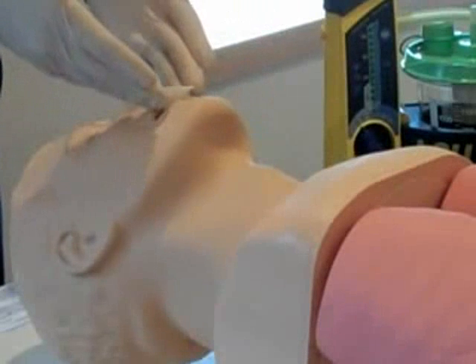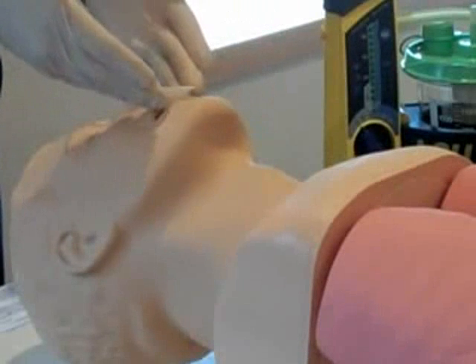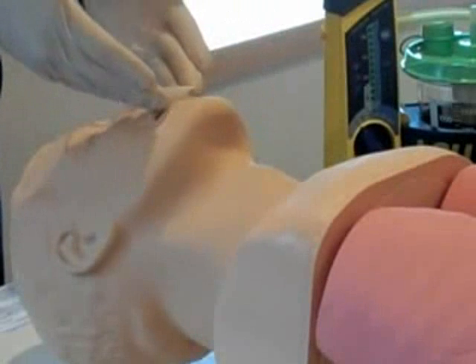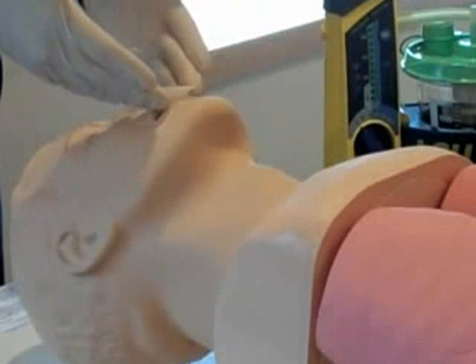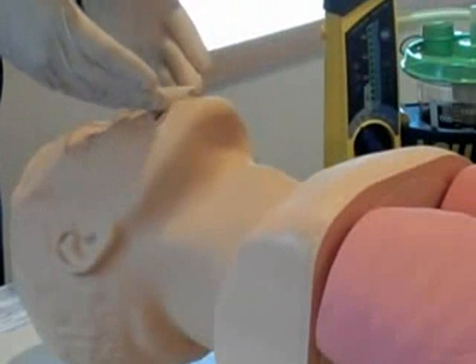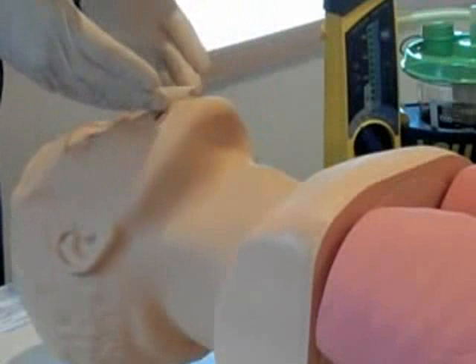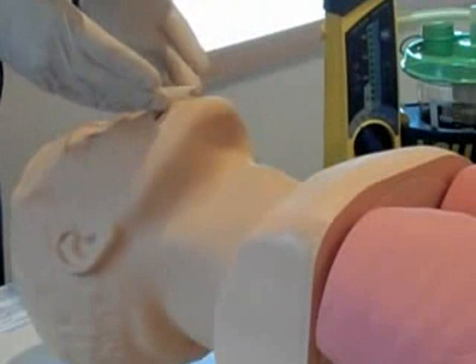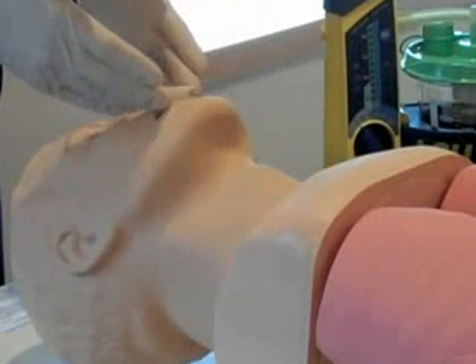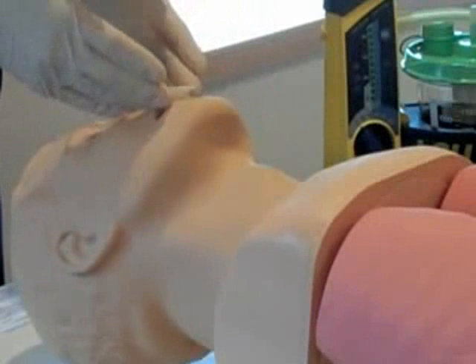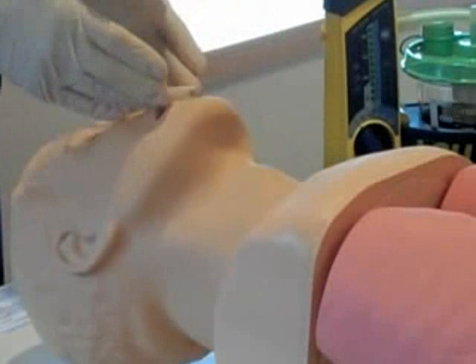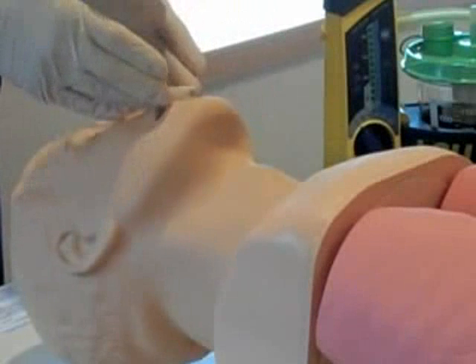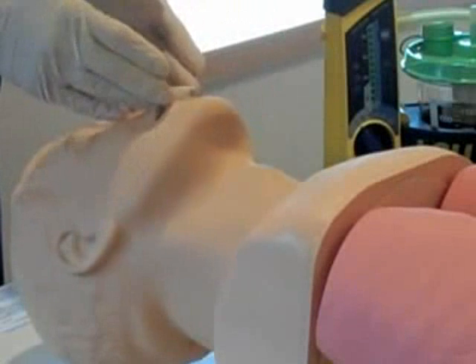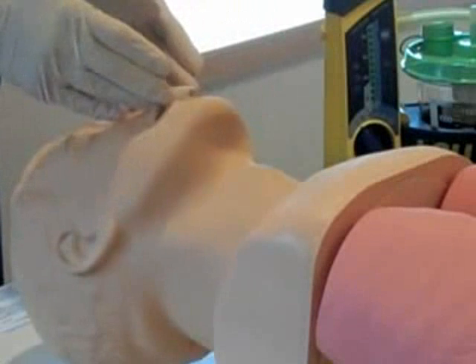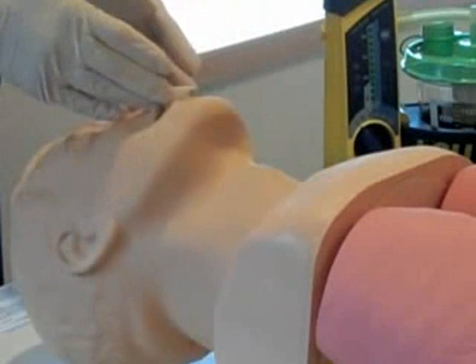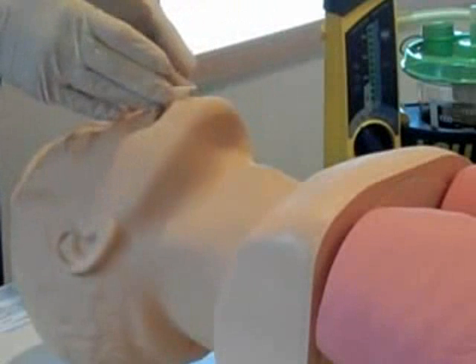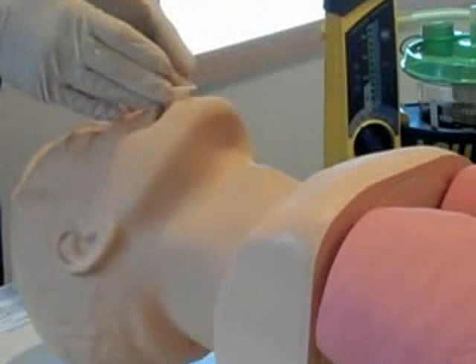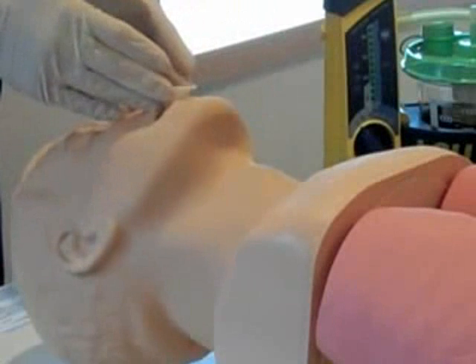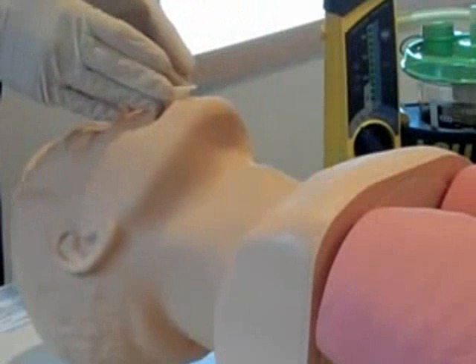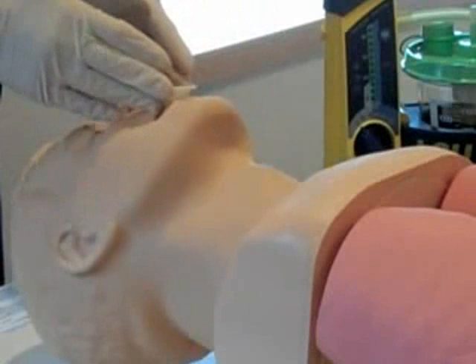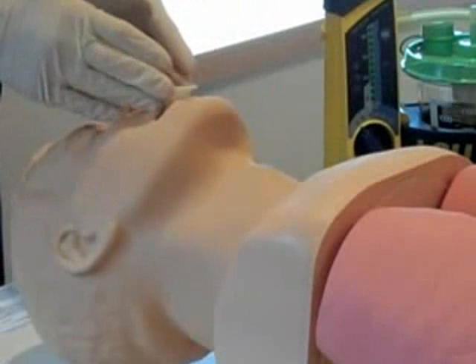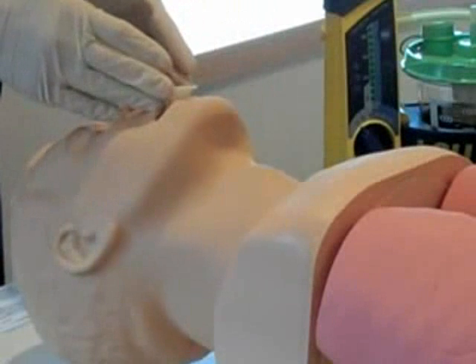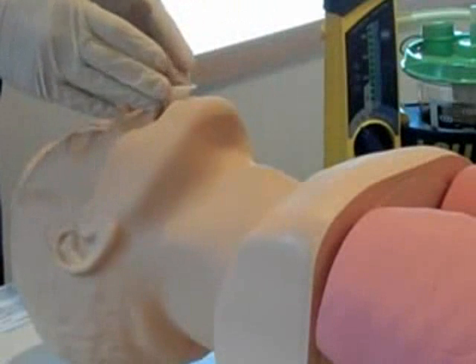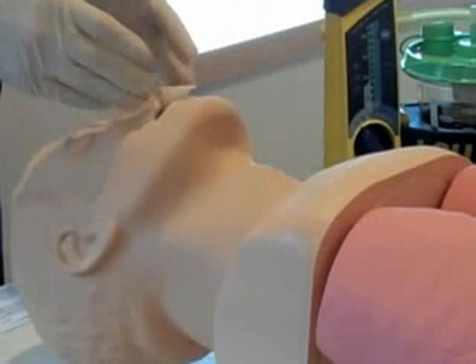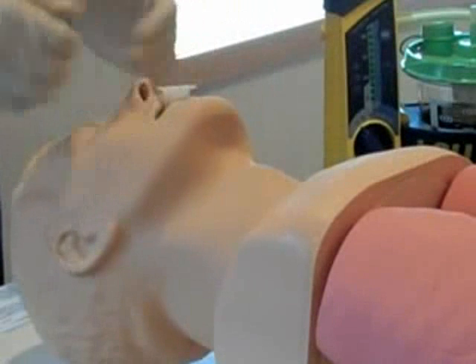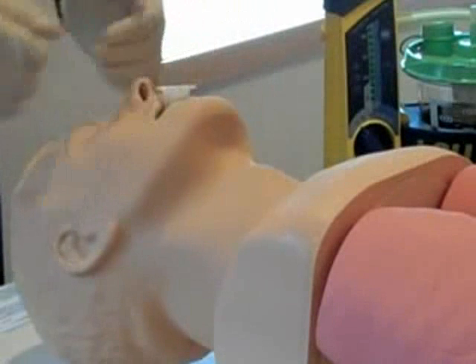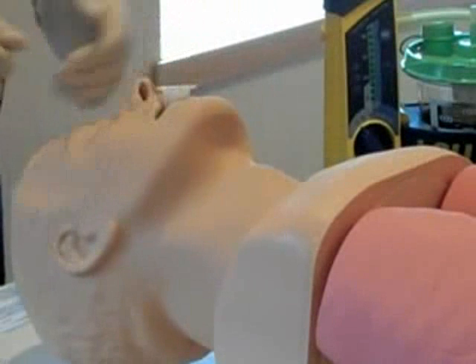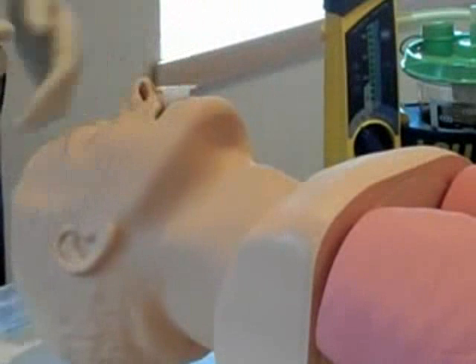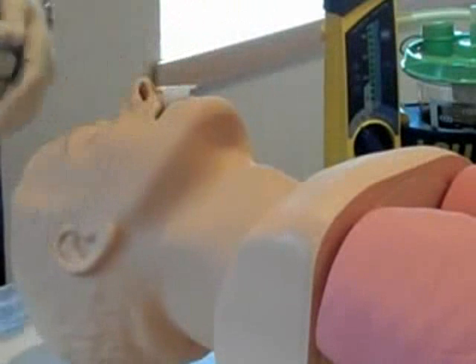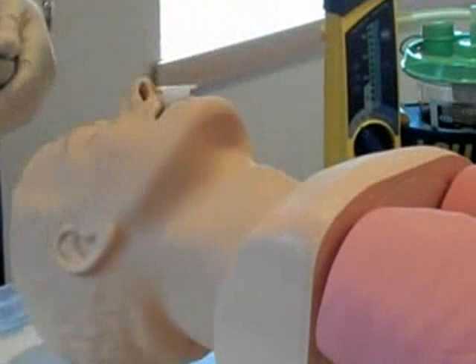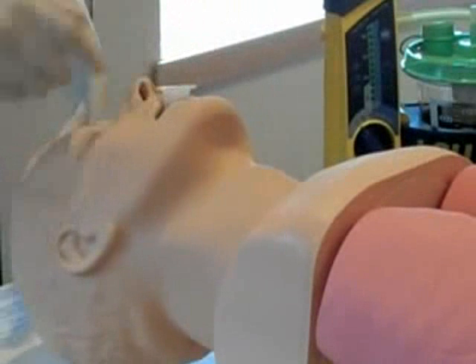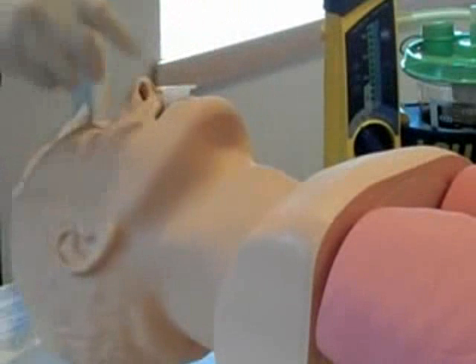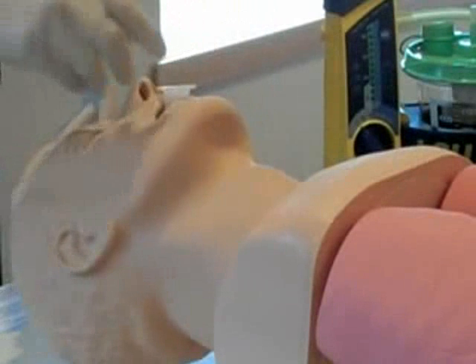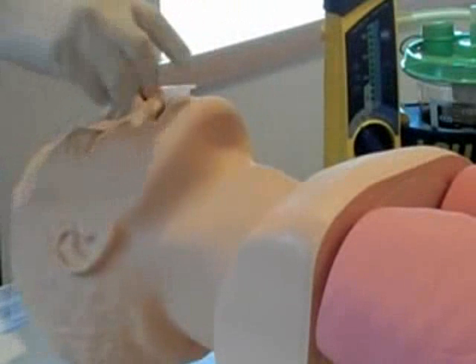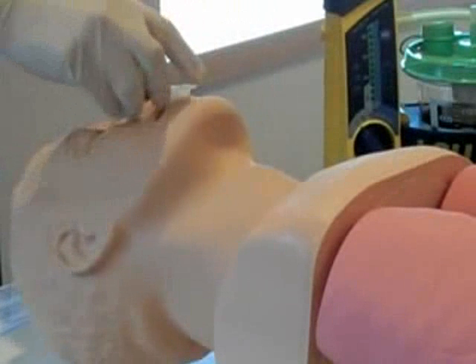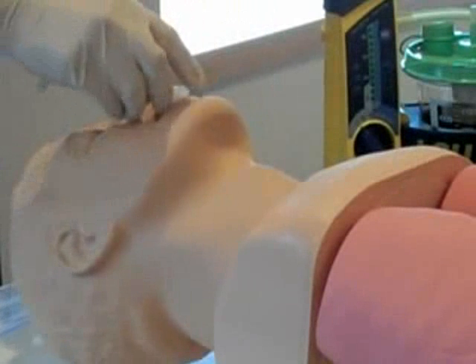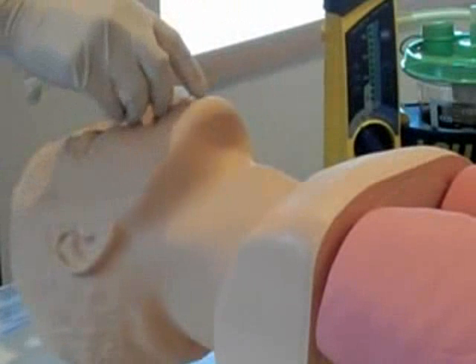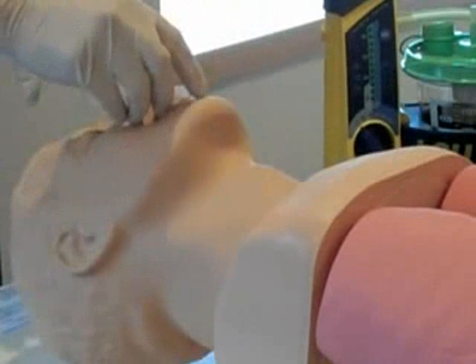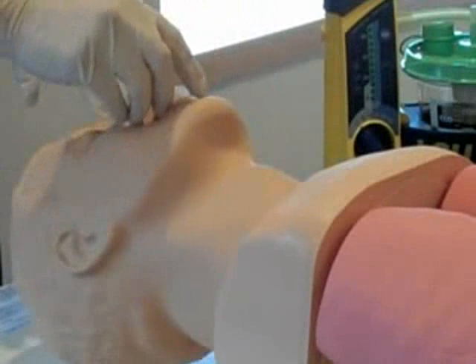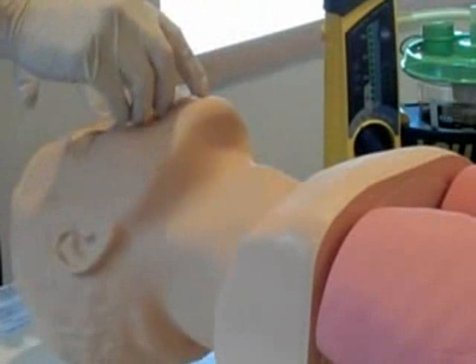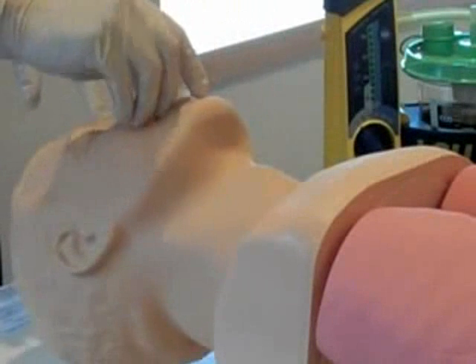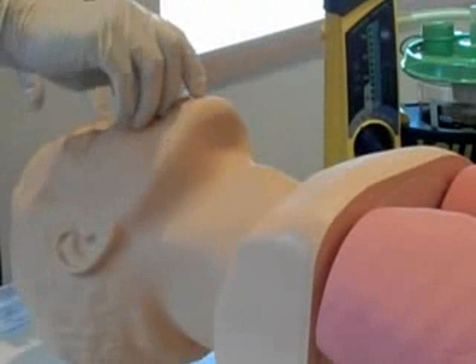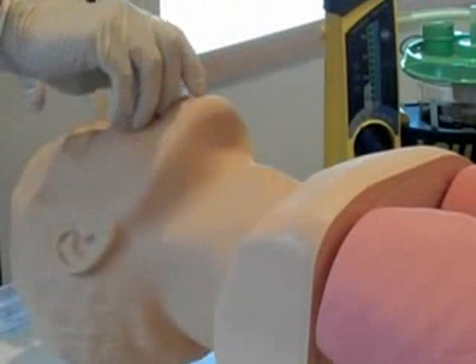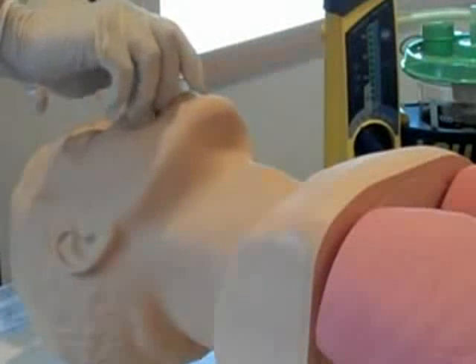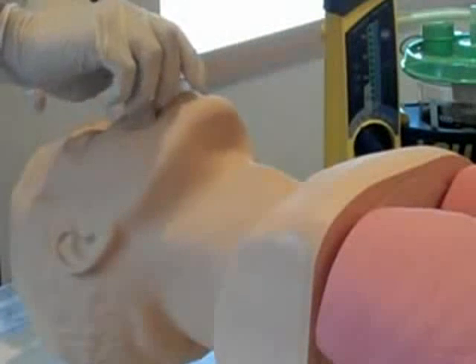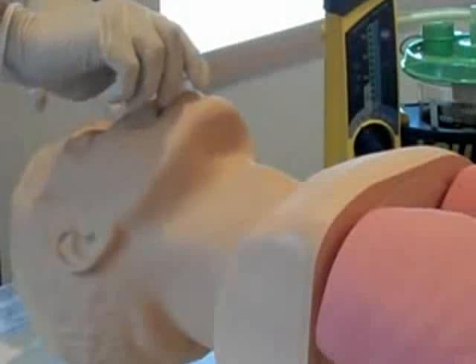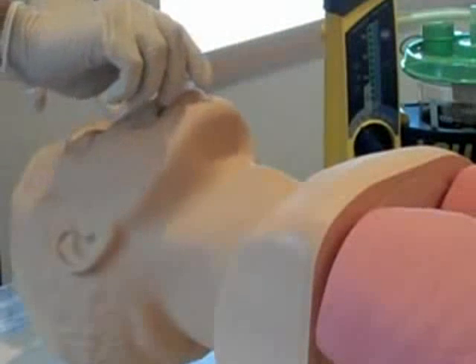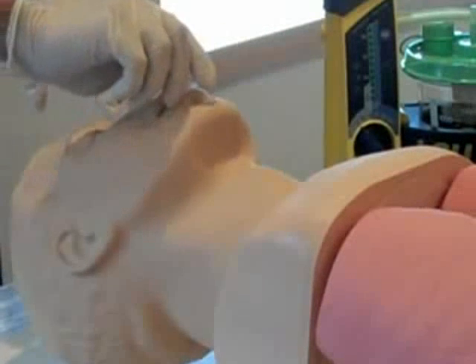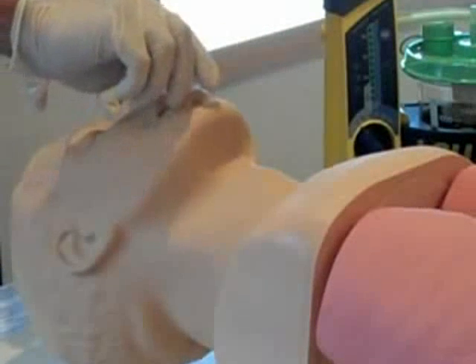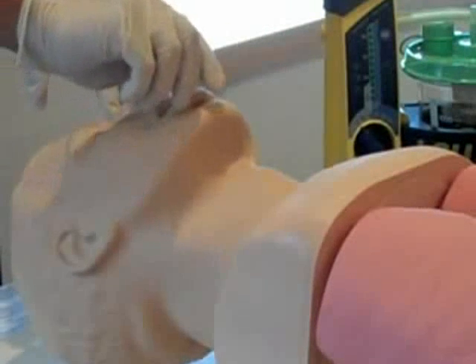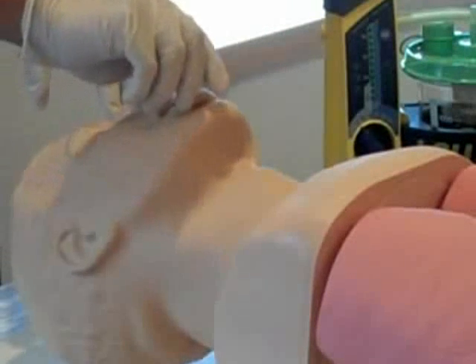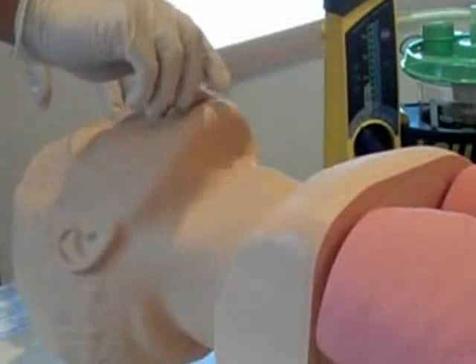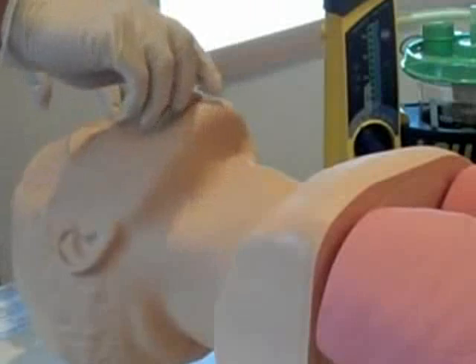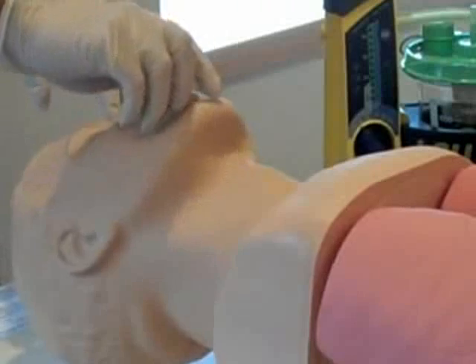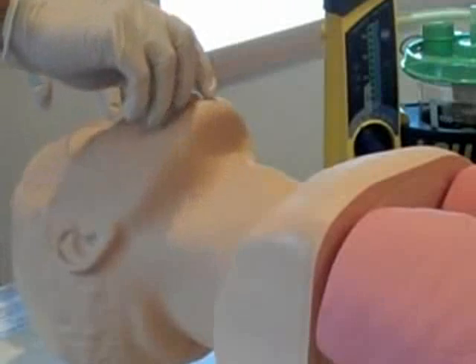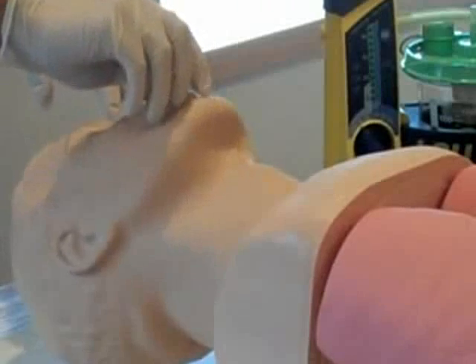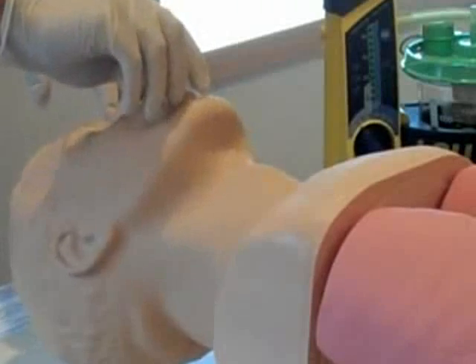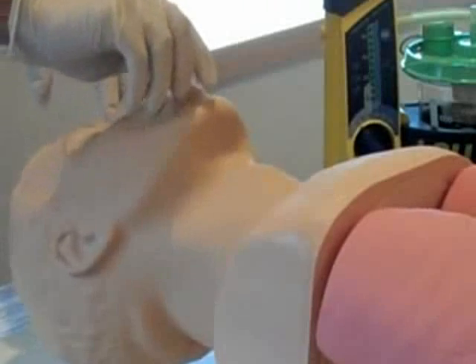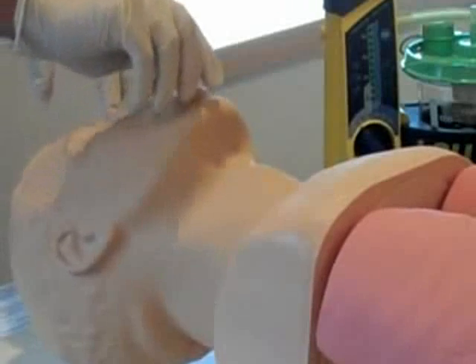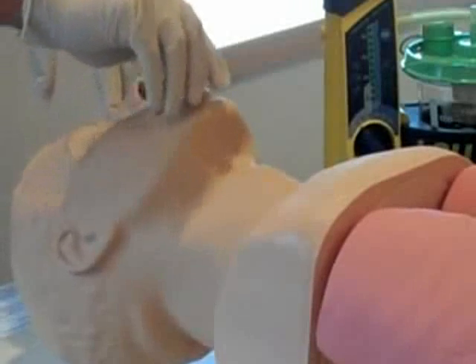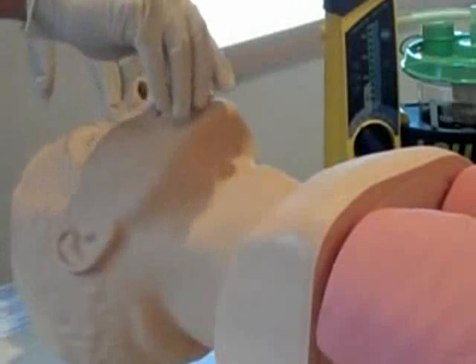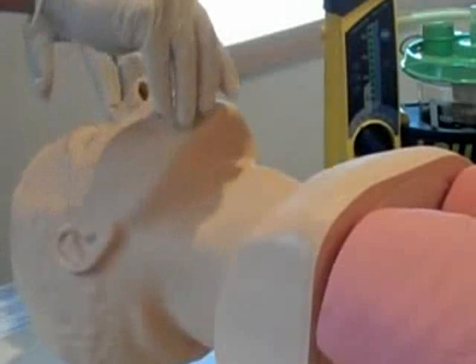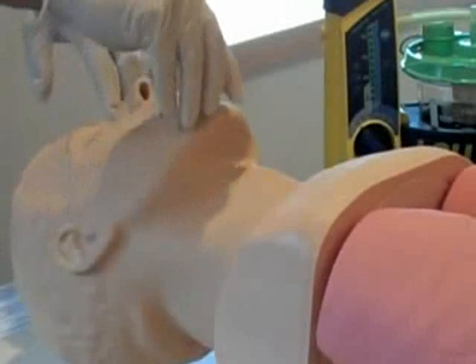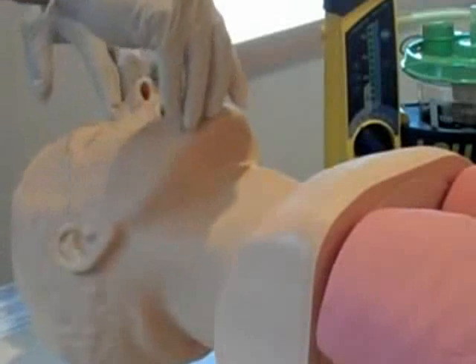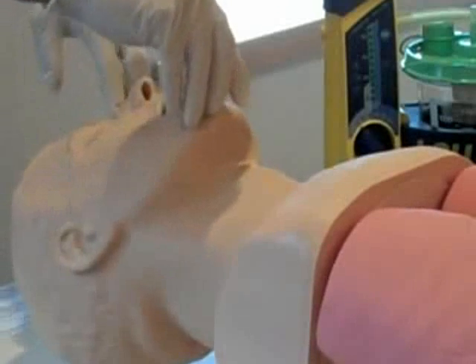If the patient begins to gag or cannot tolerate the OPA, remove it by pulling it directly out of the mouth and down towards the chin.